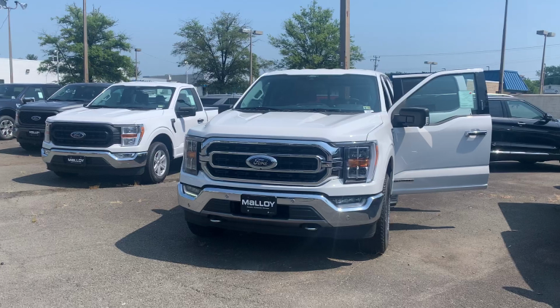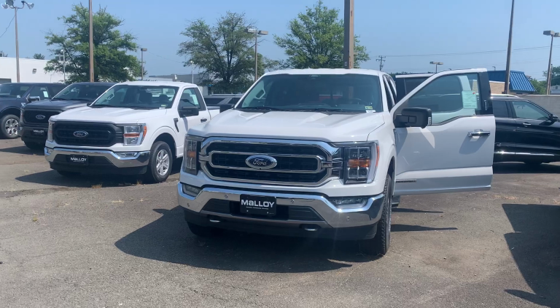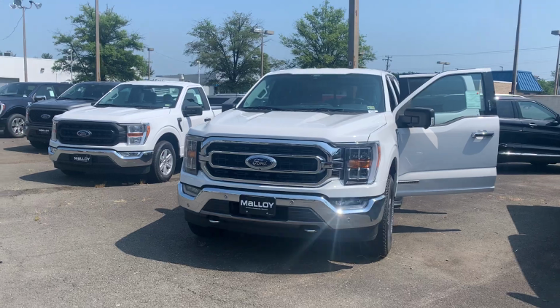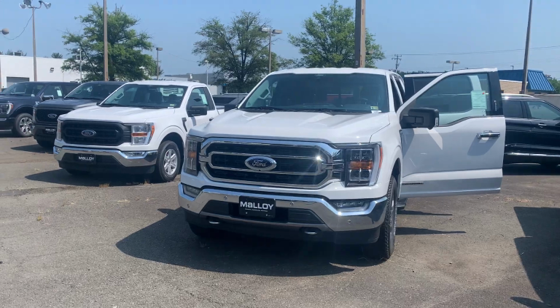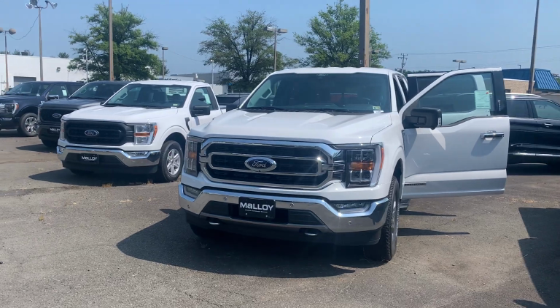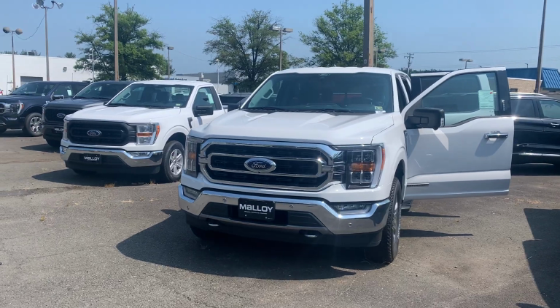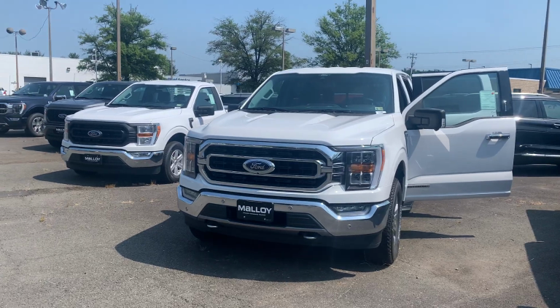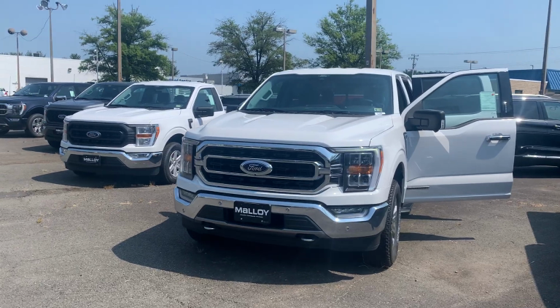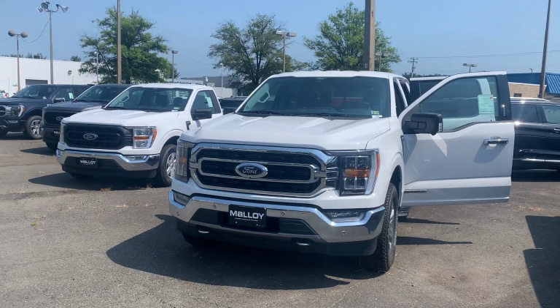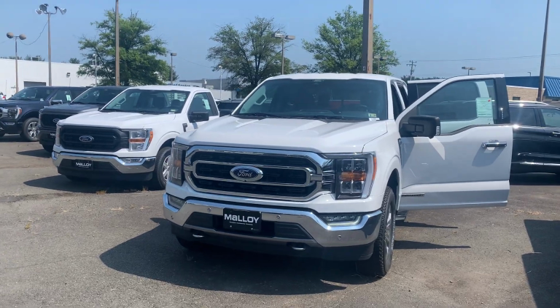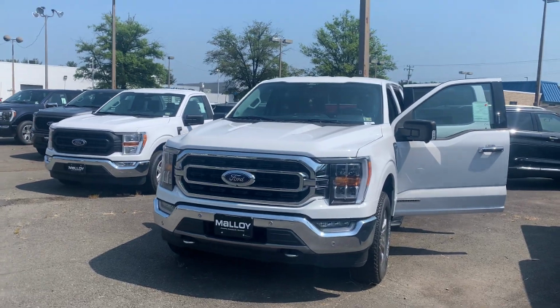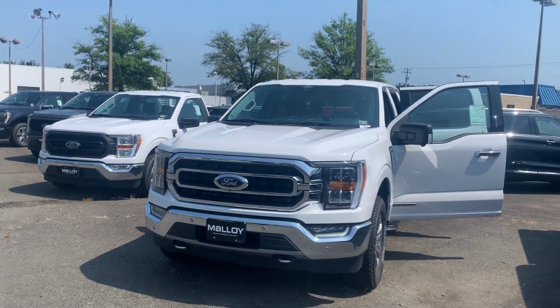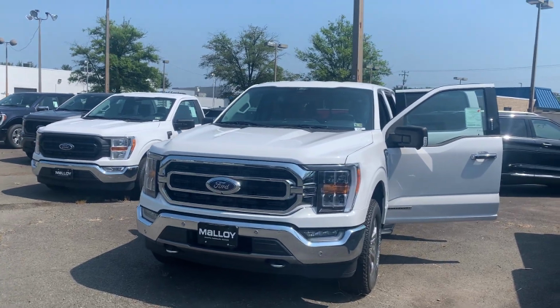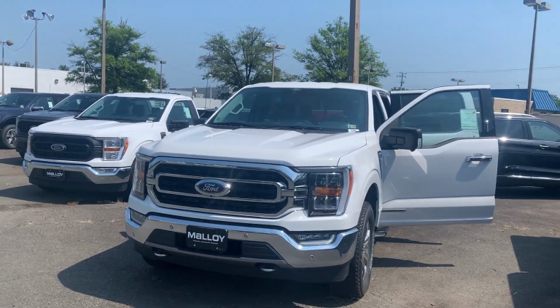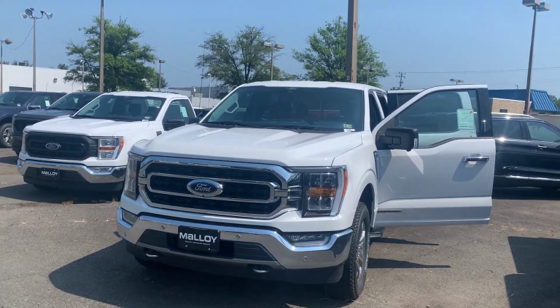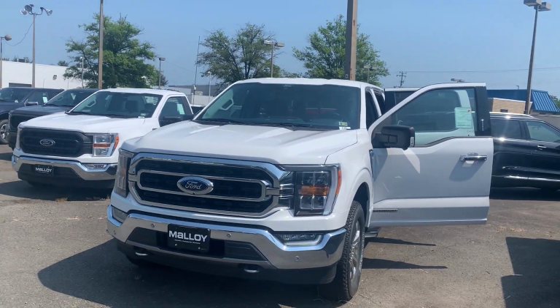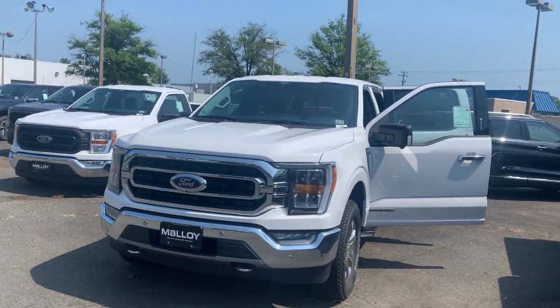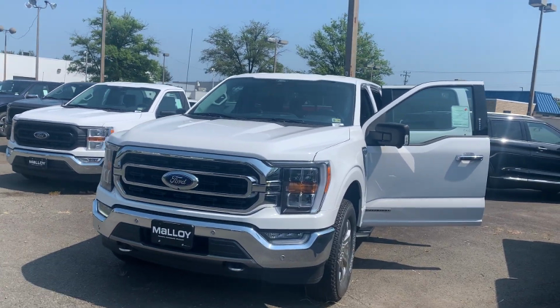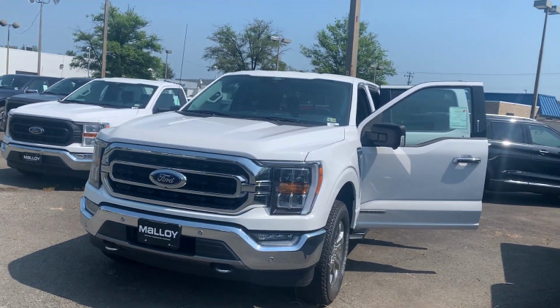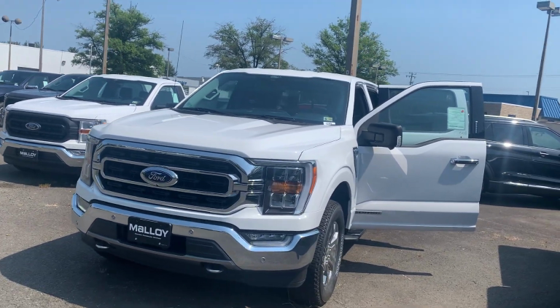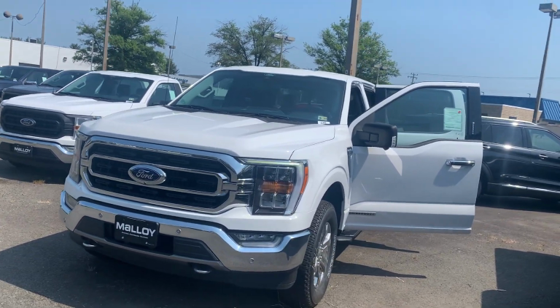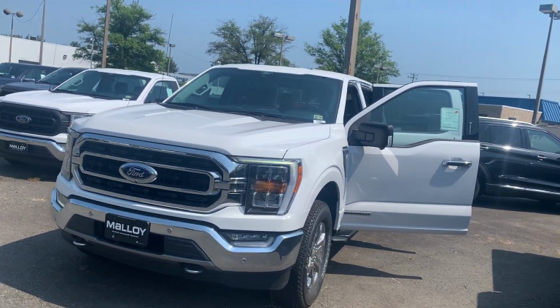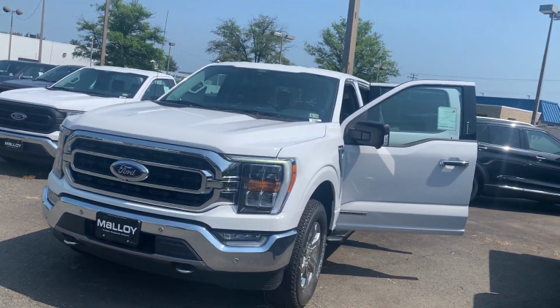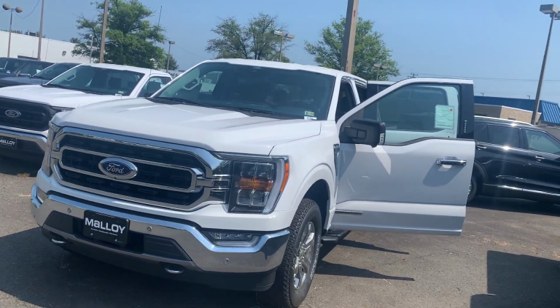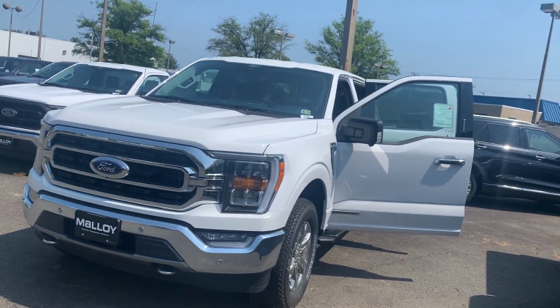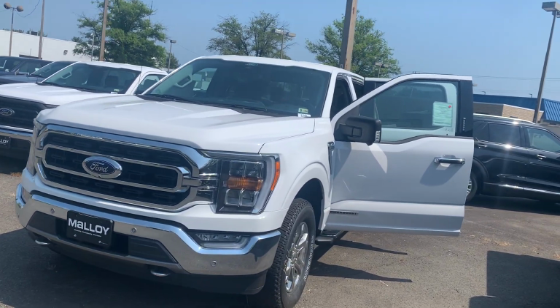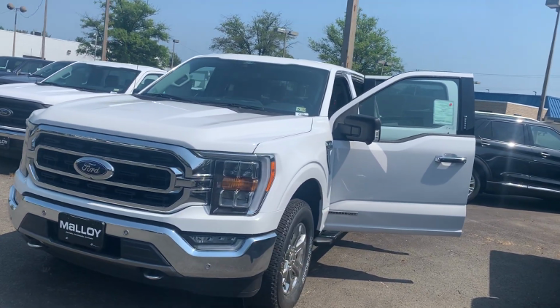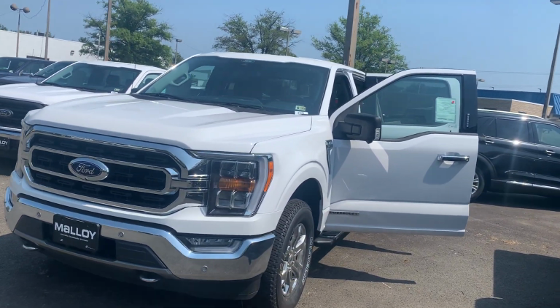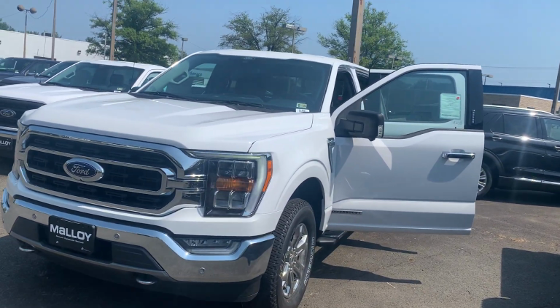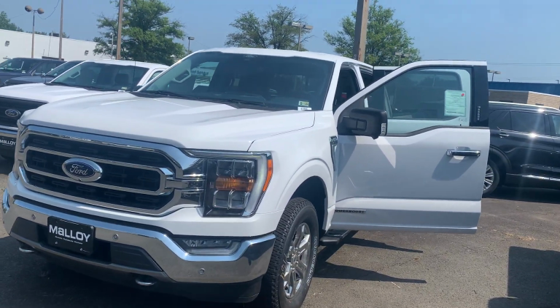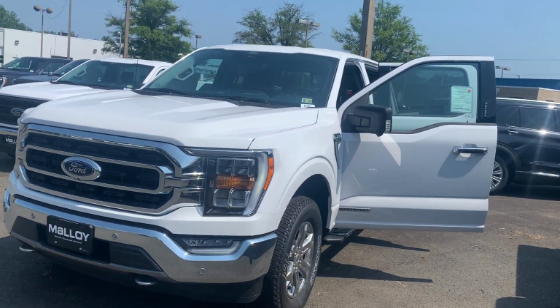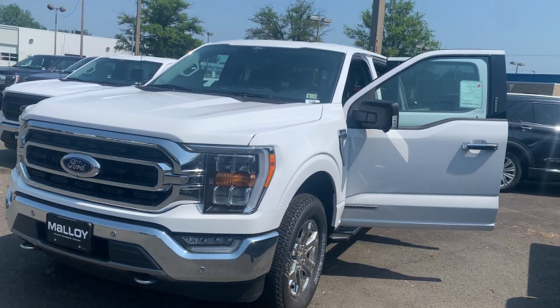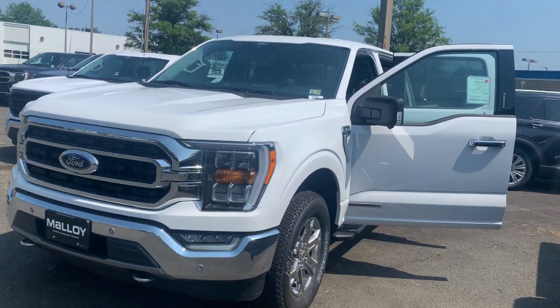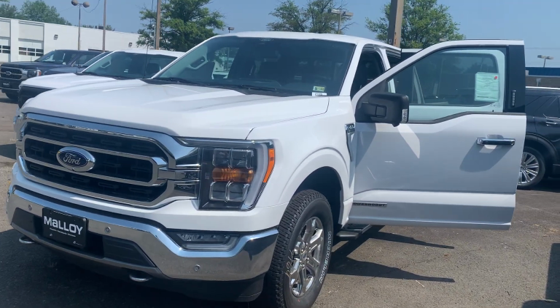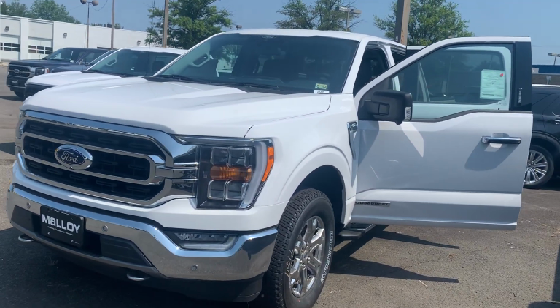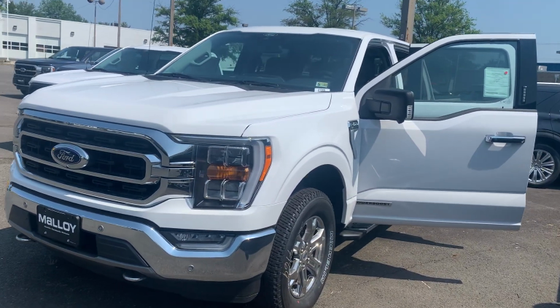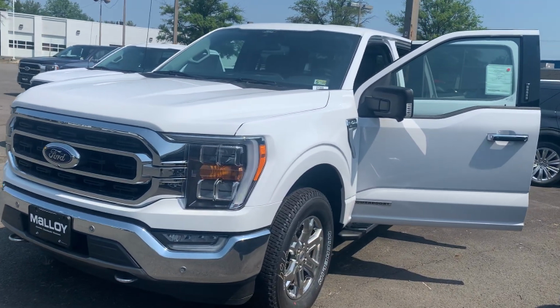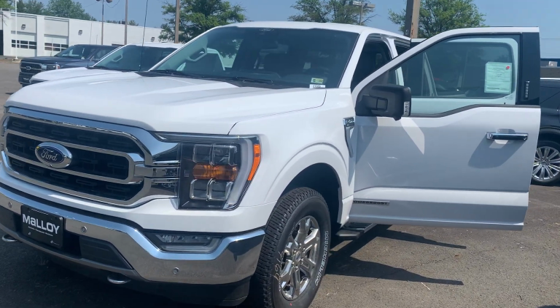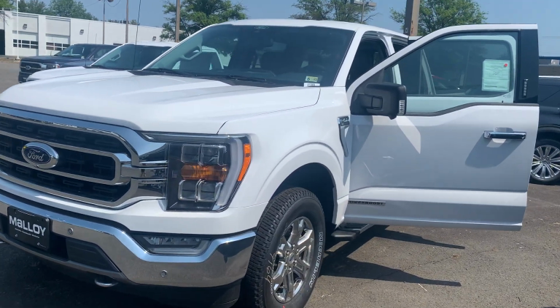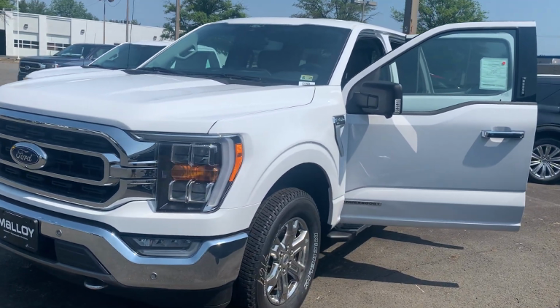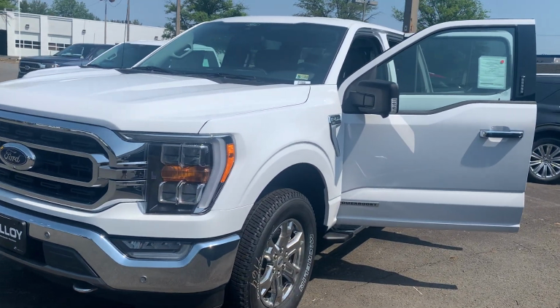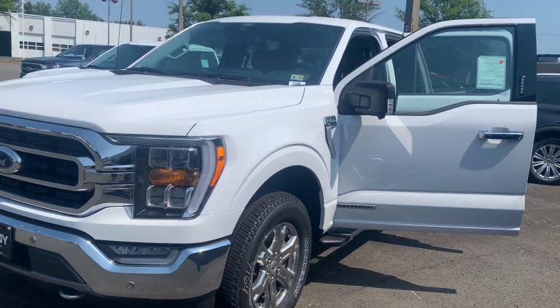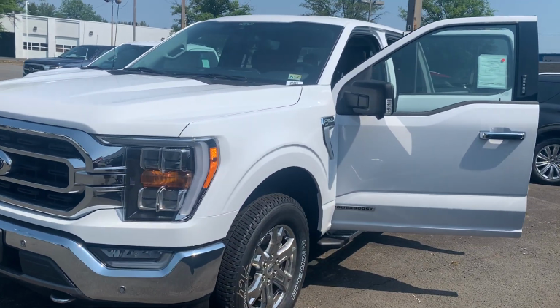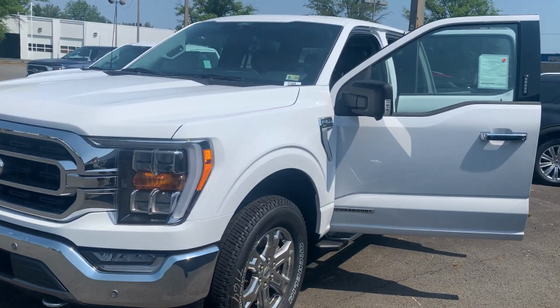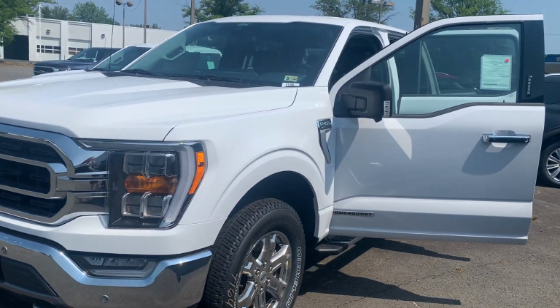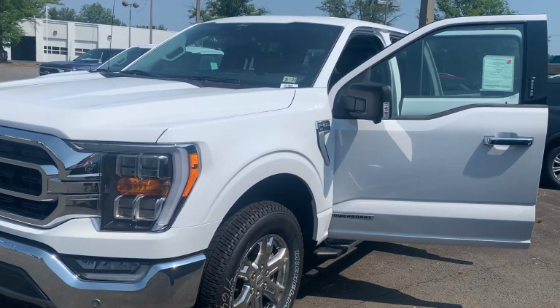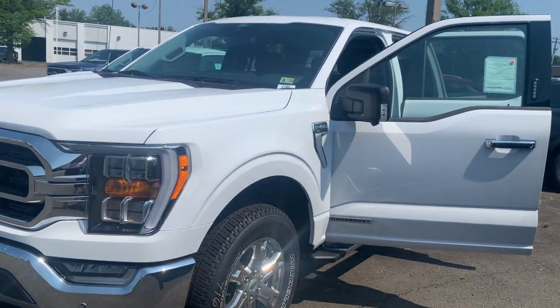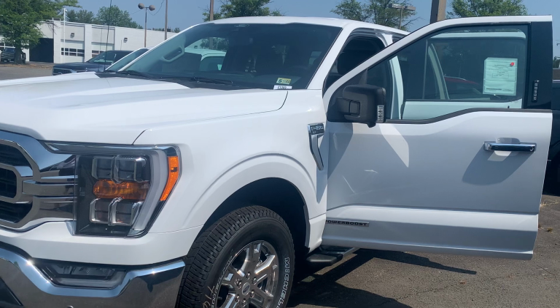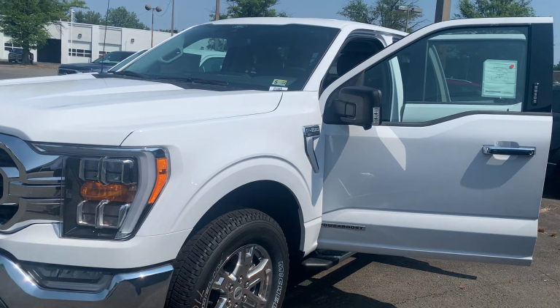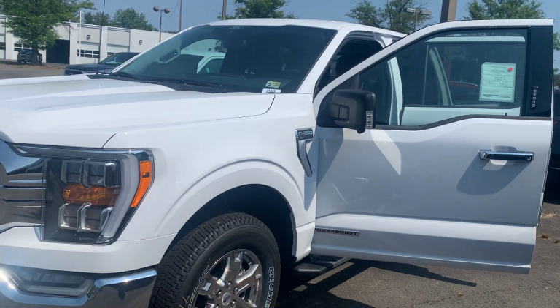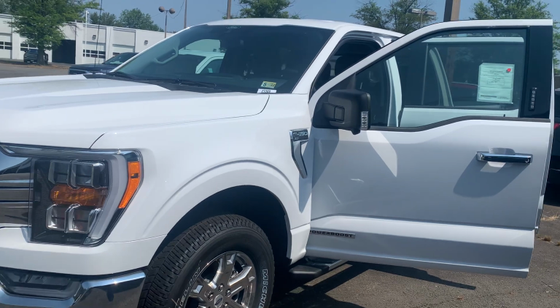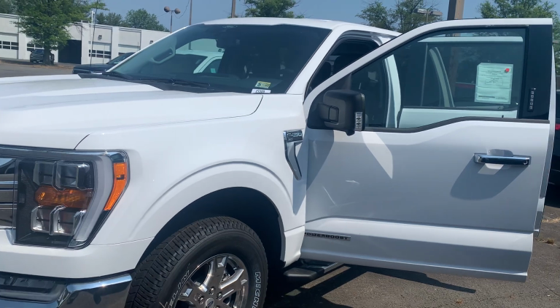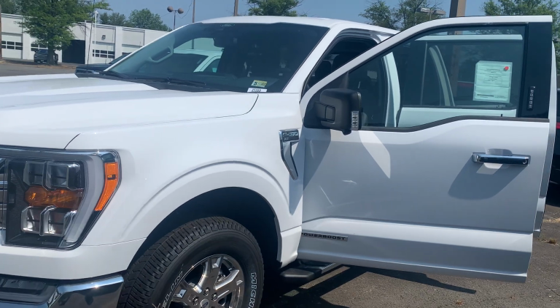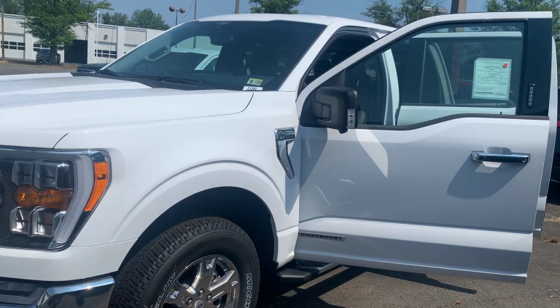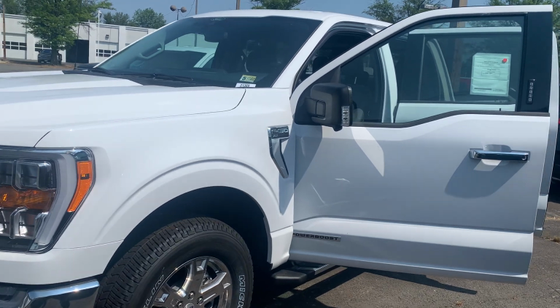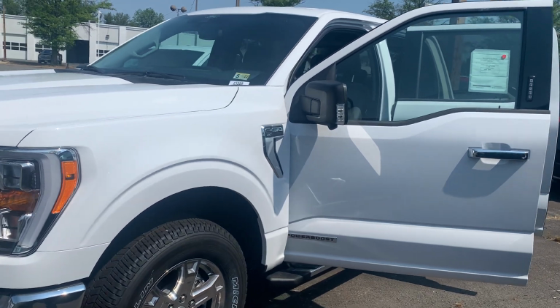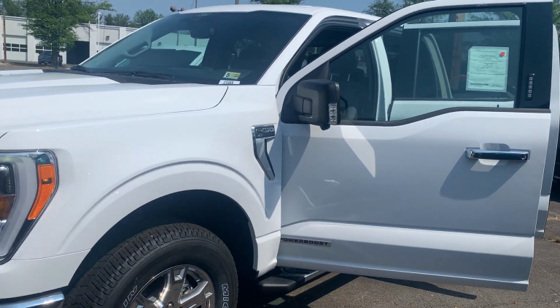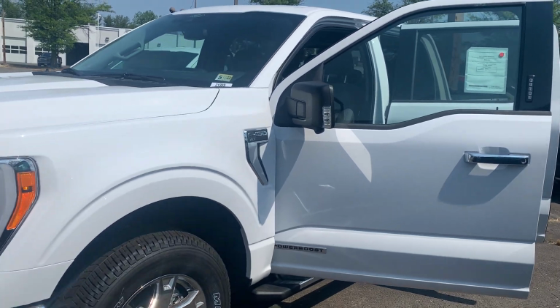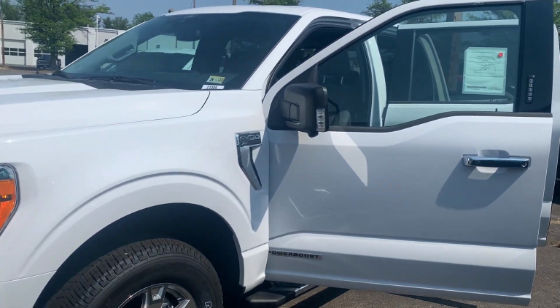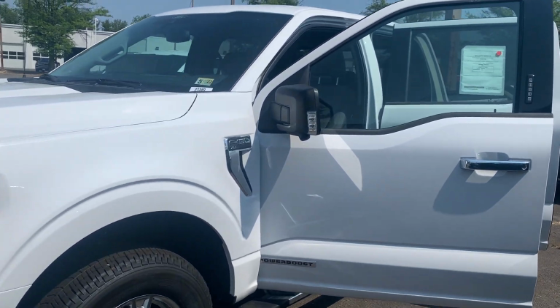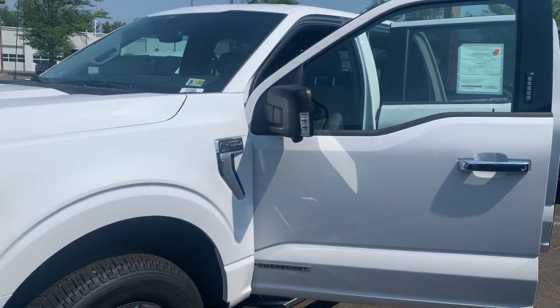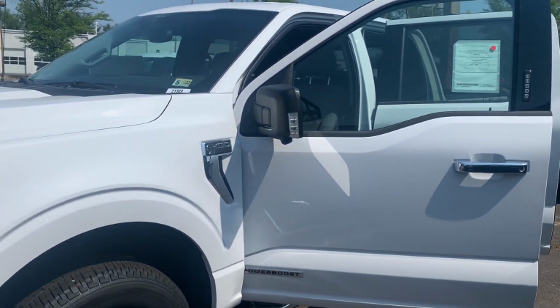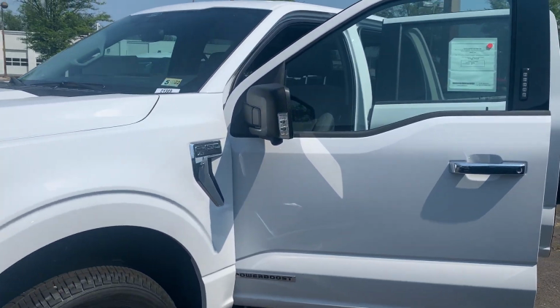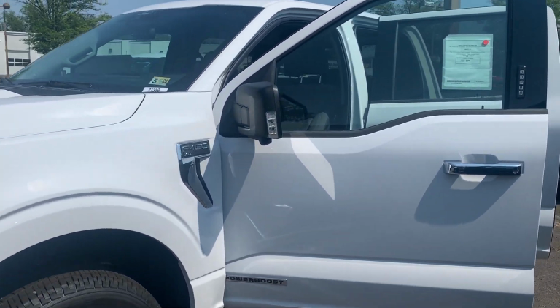This is the new 2021 Ford F-150 XLT Truck Super Crew Cab. The color is Oxford White.